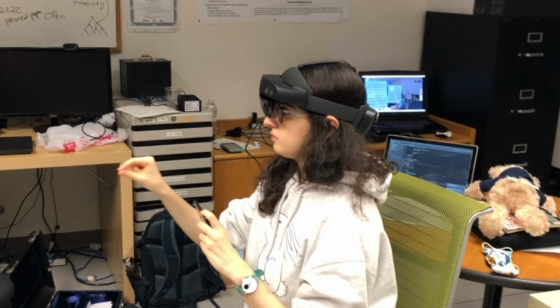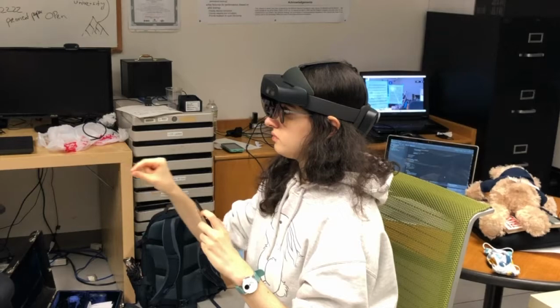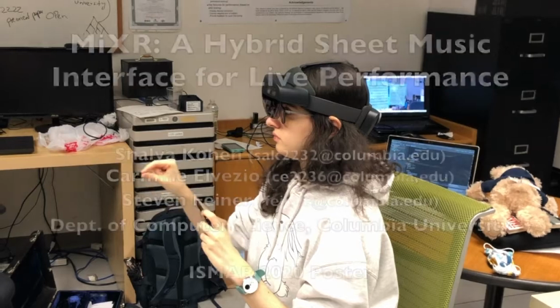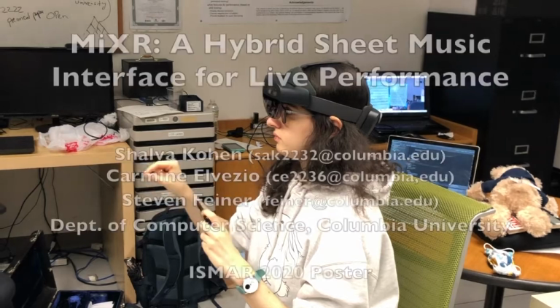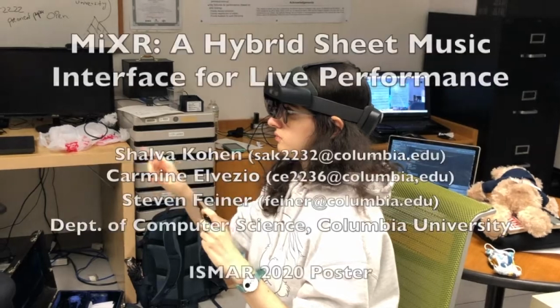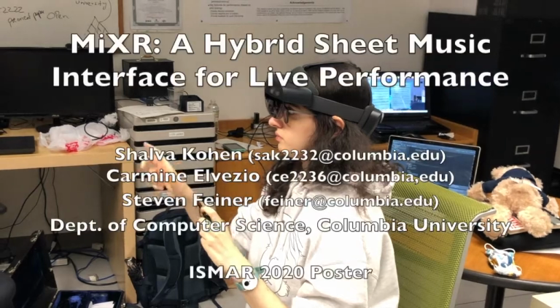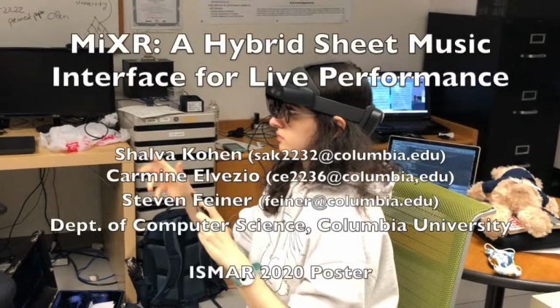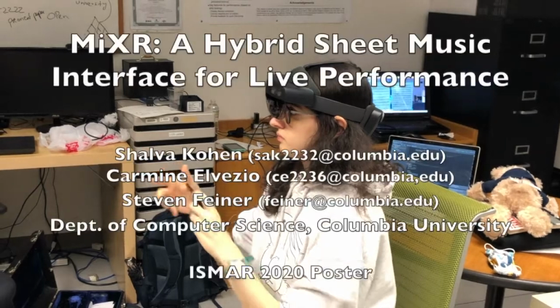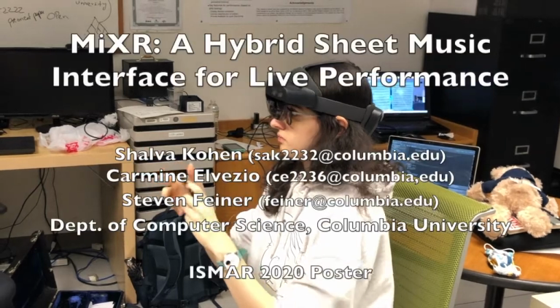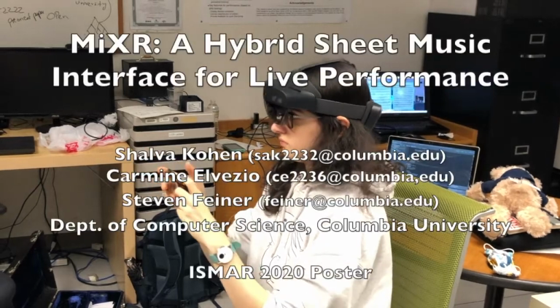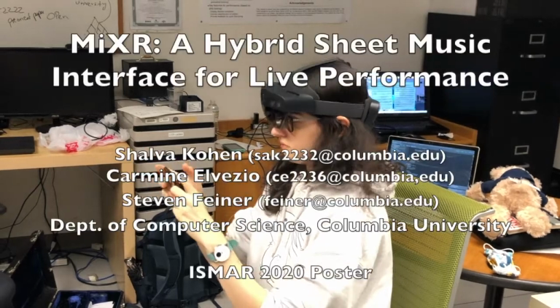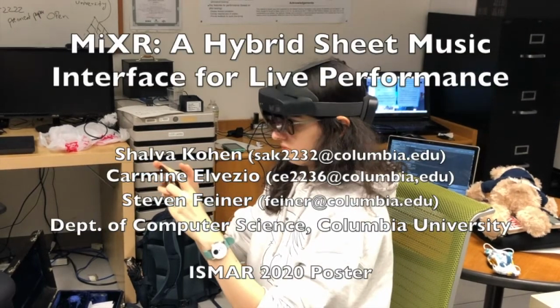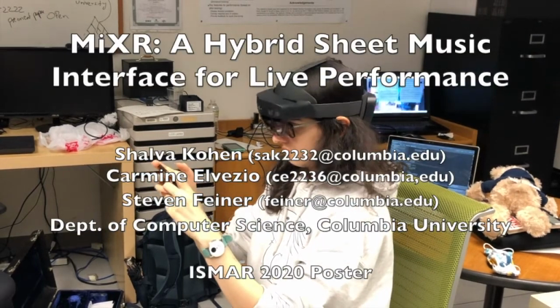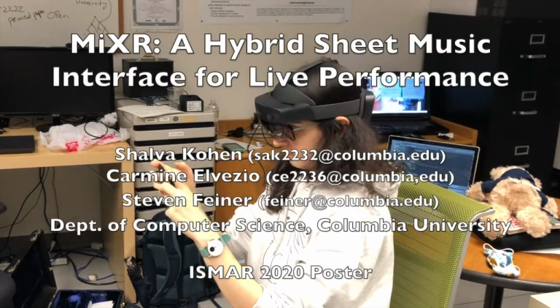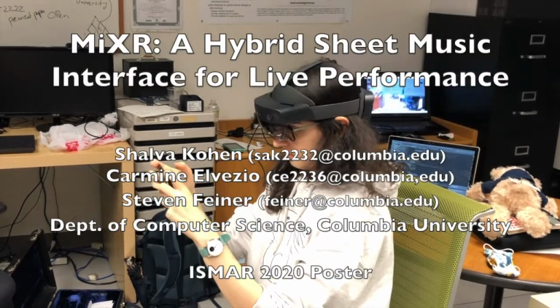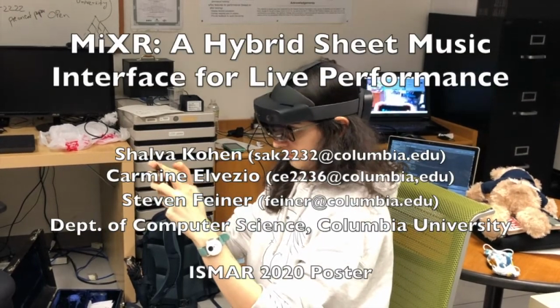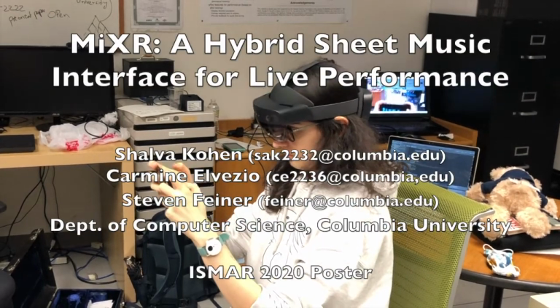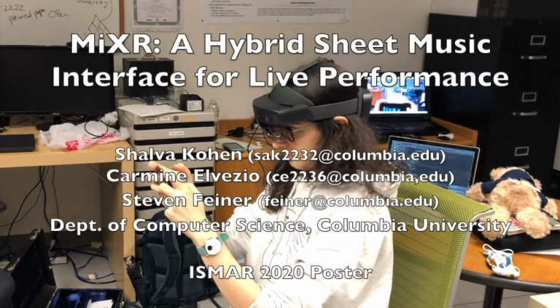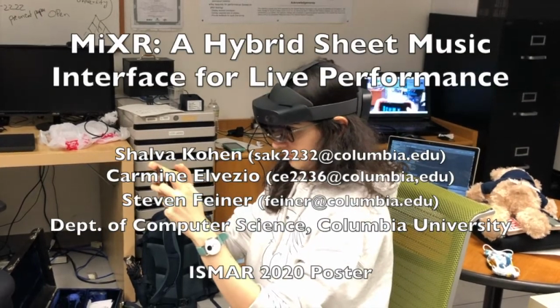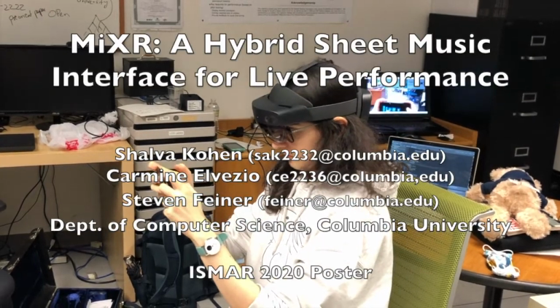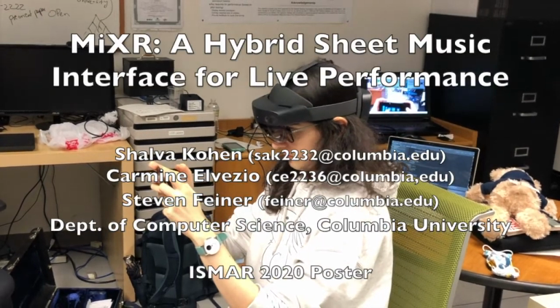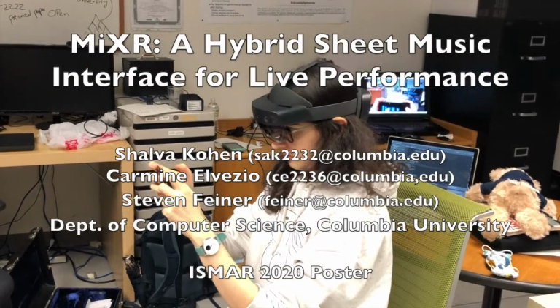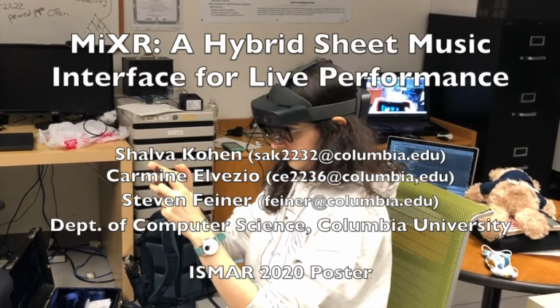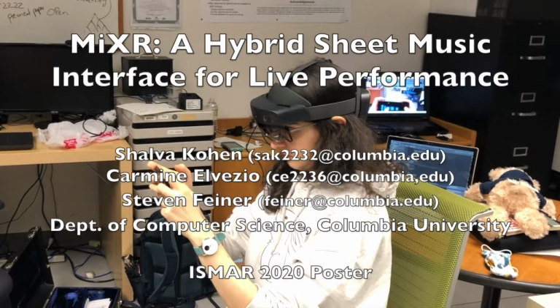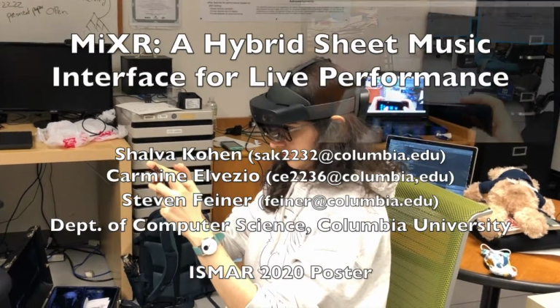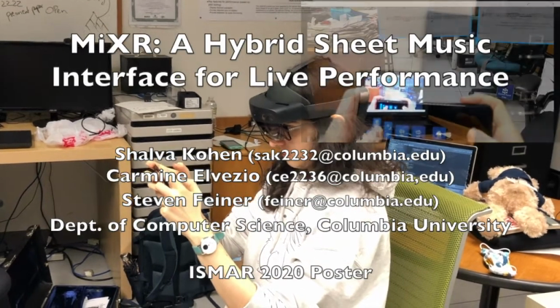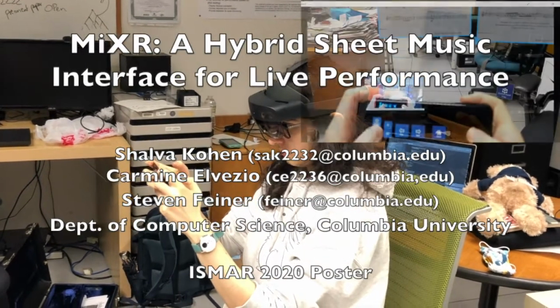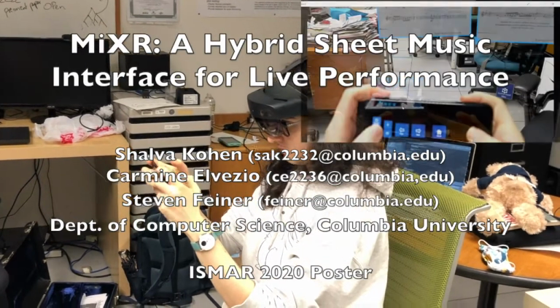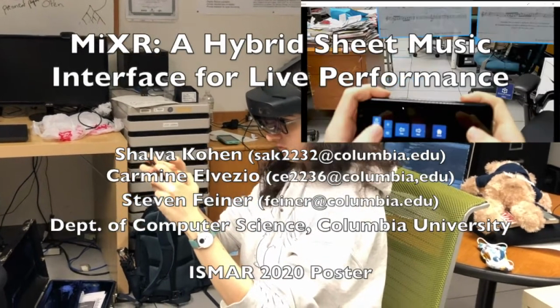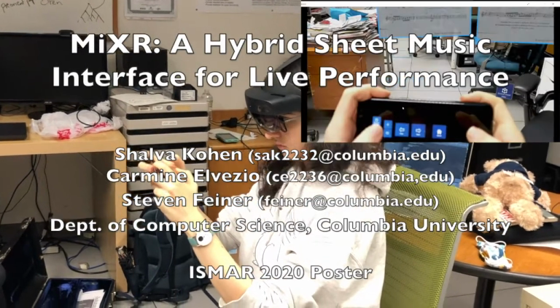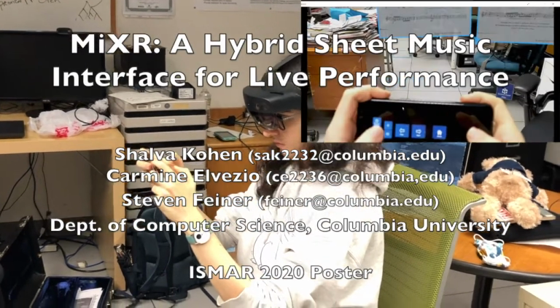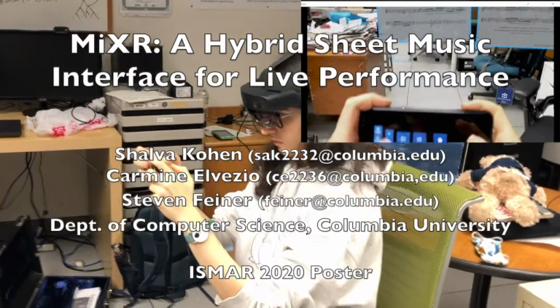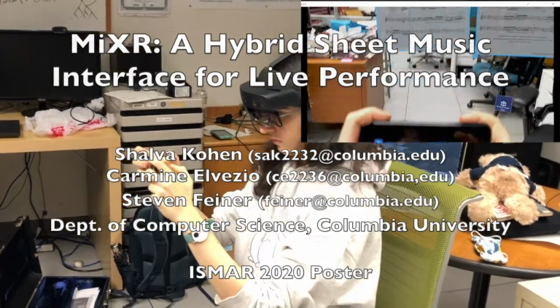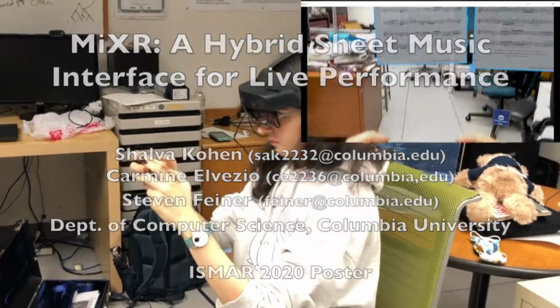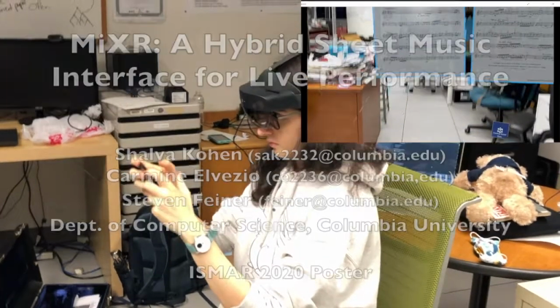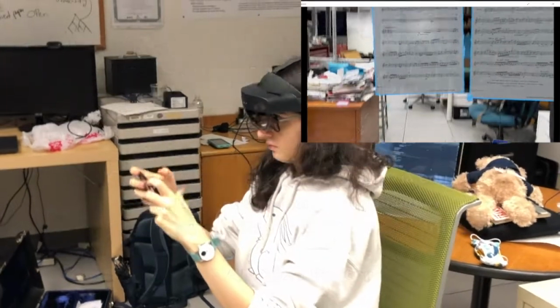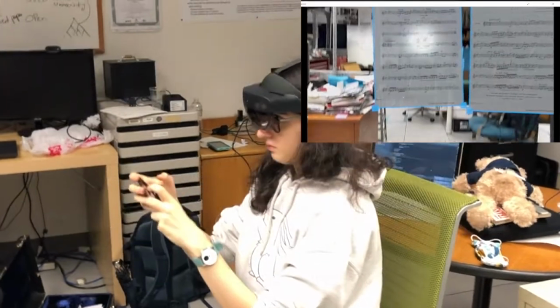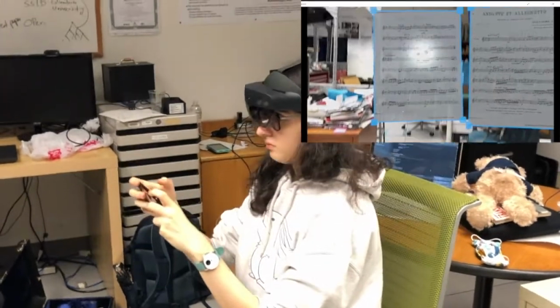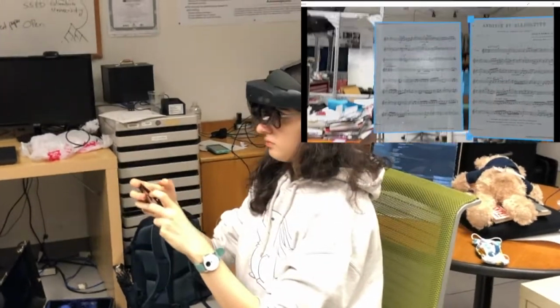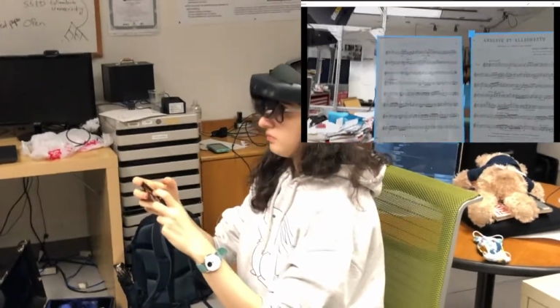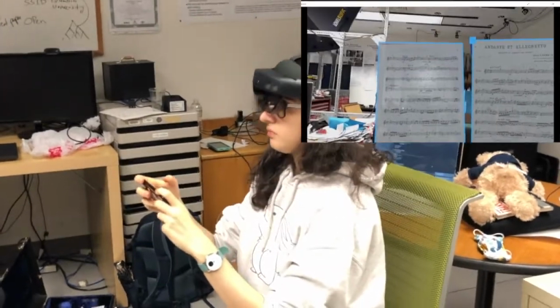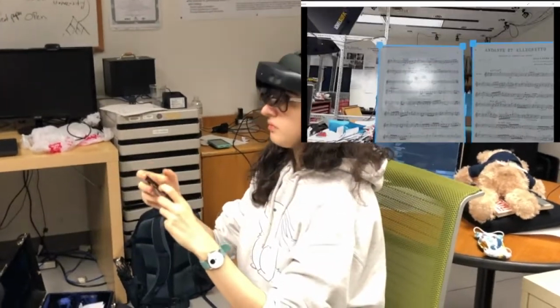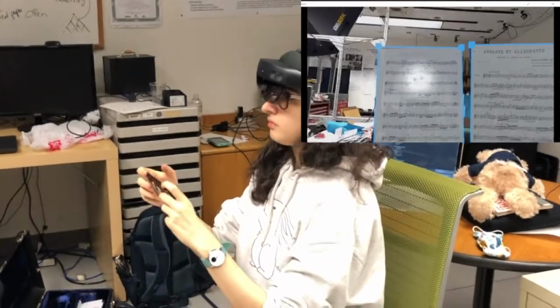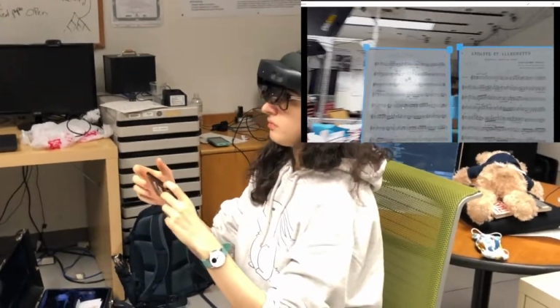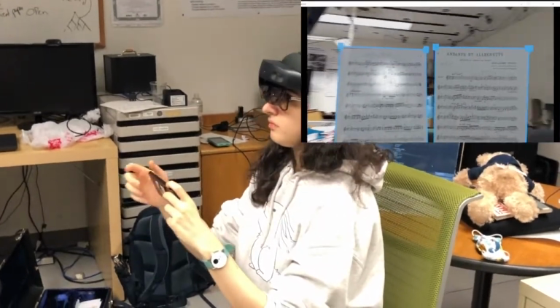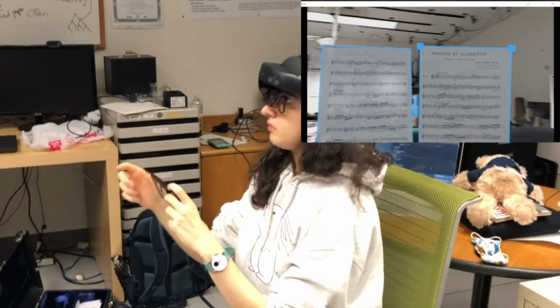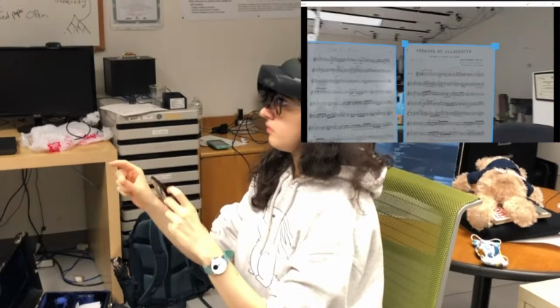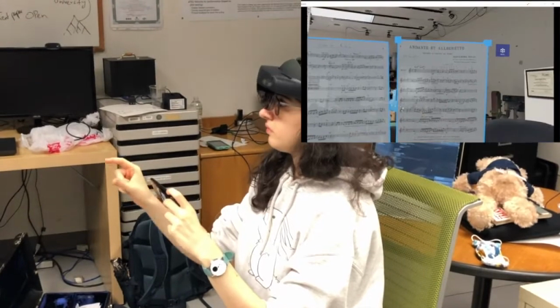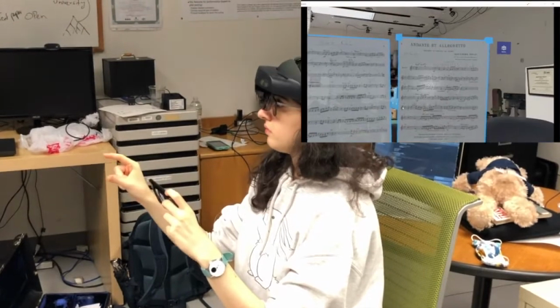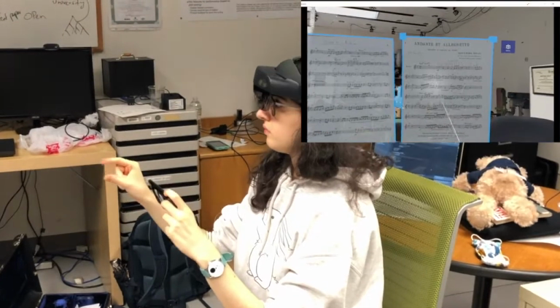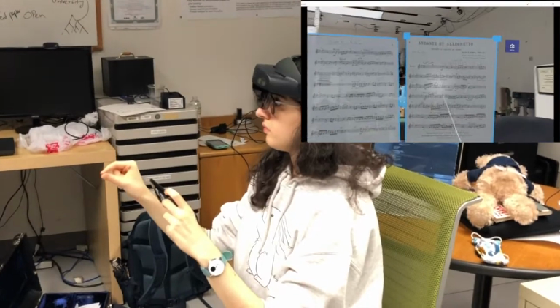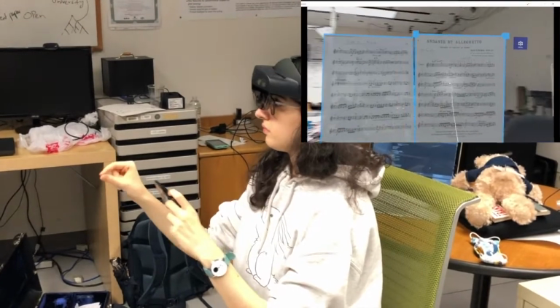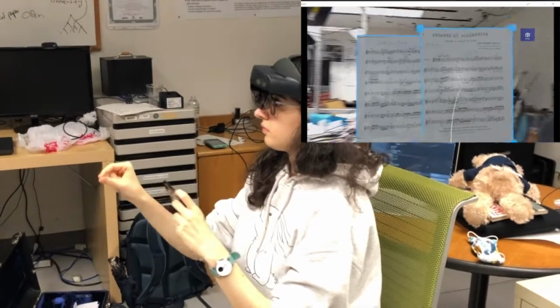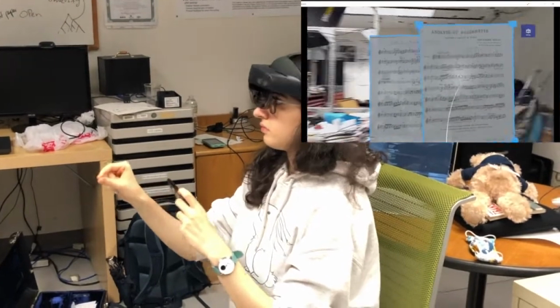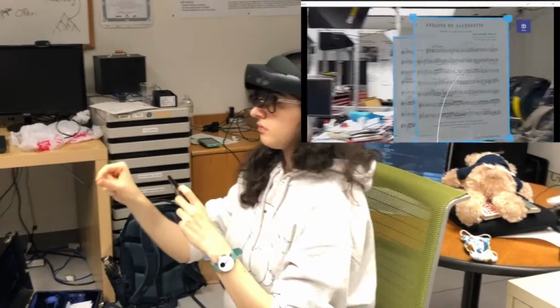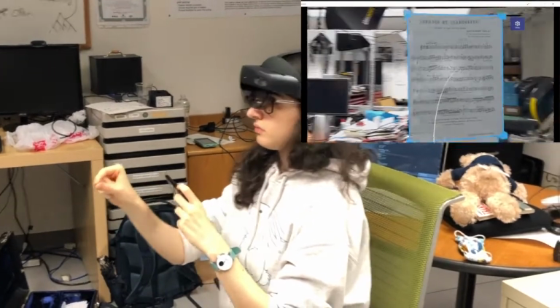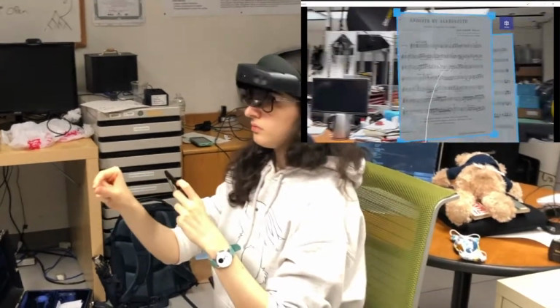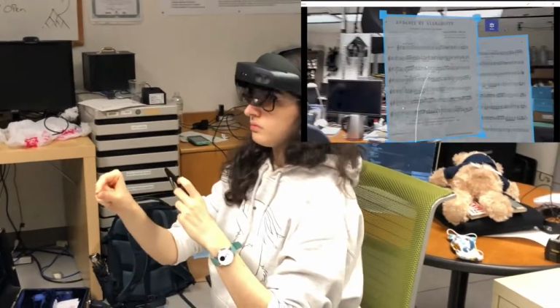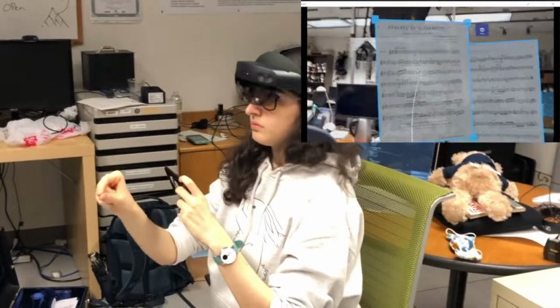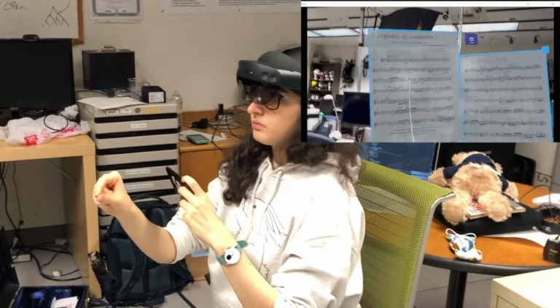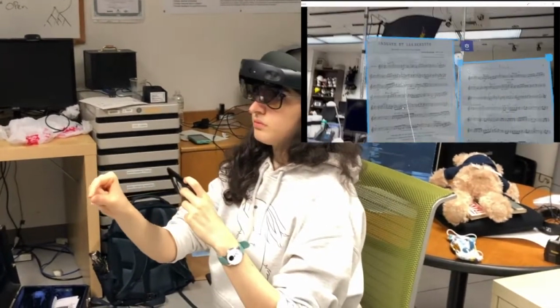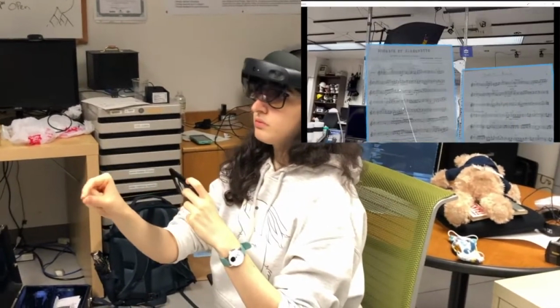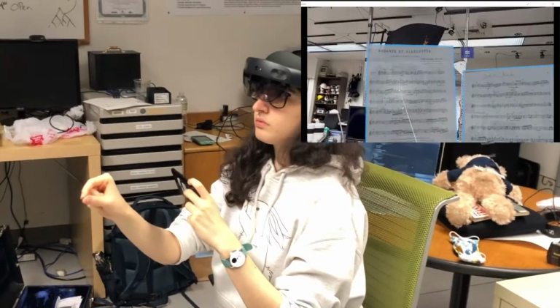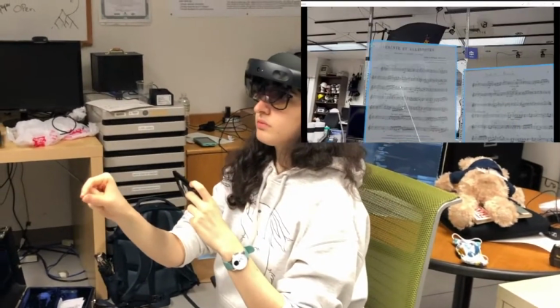Hi, my name is Shalva Cohen. We will be presenting Music in Mixed Reality, an augmented reality sheet music visualization system for the HoloLens 2.